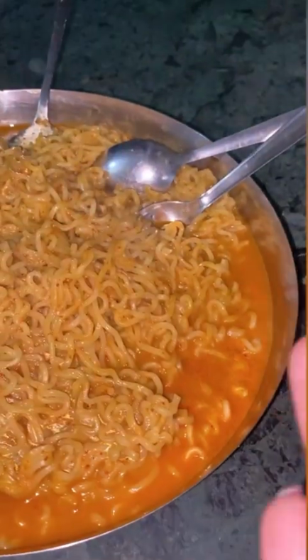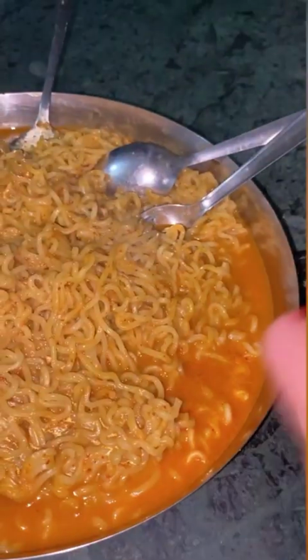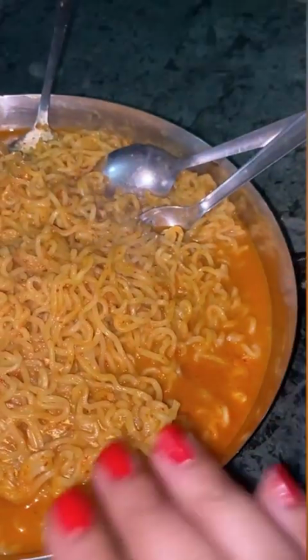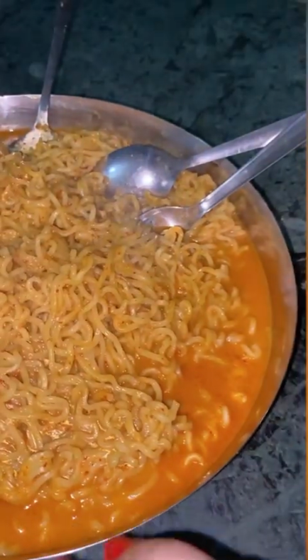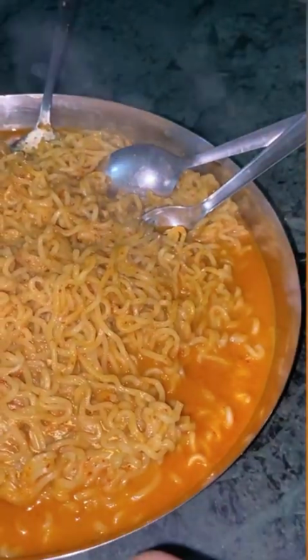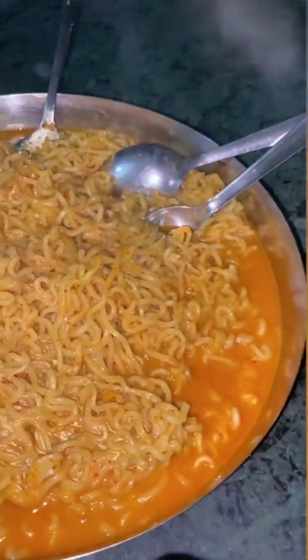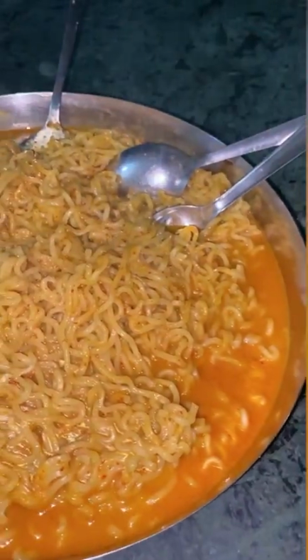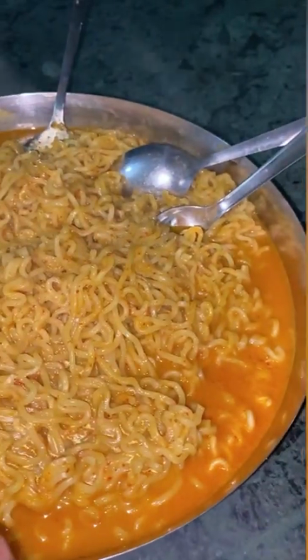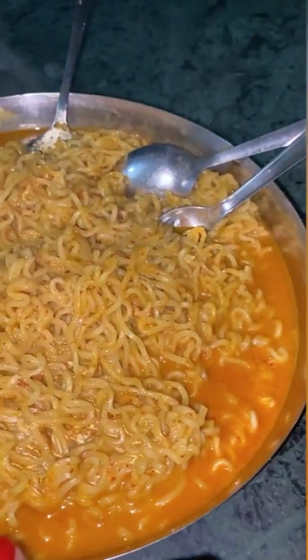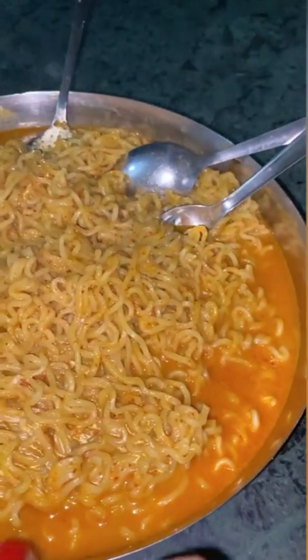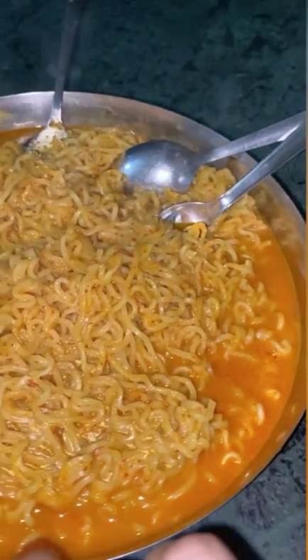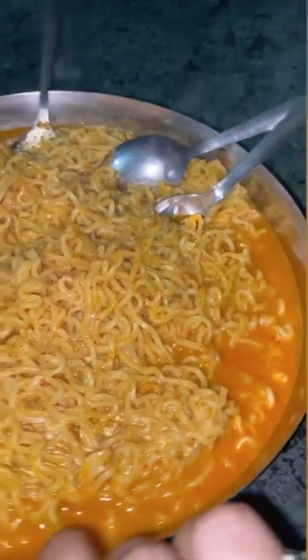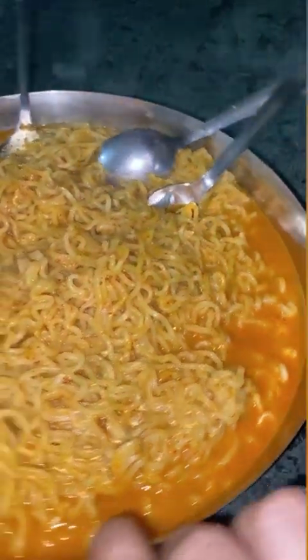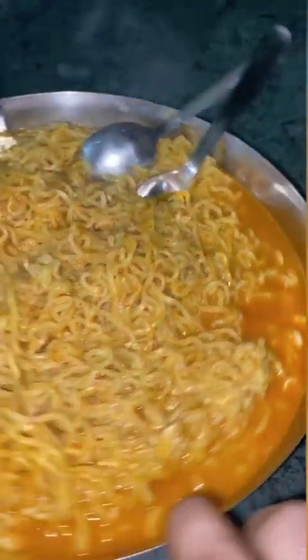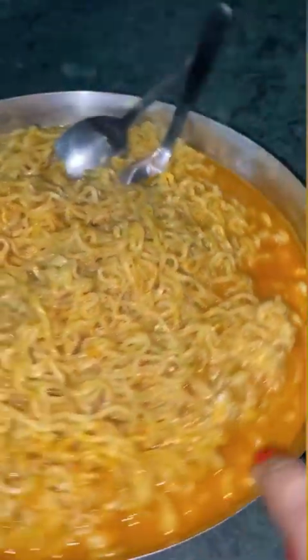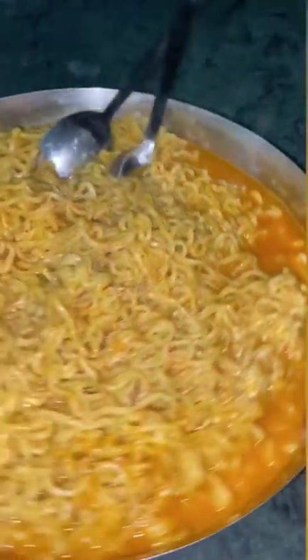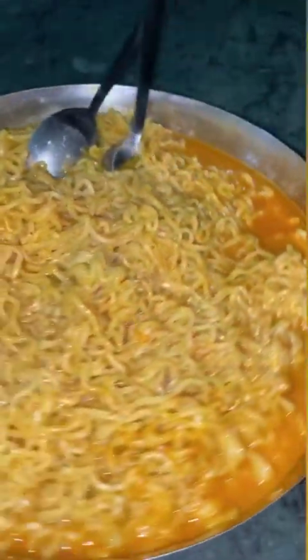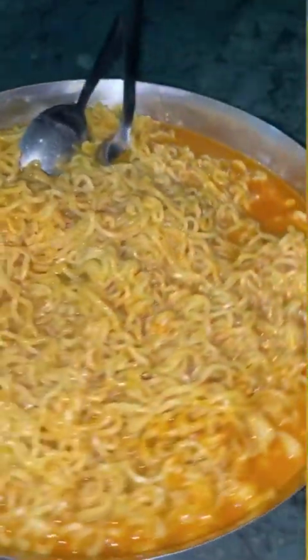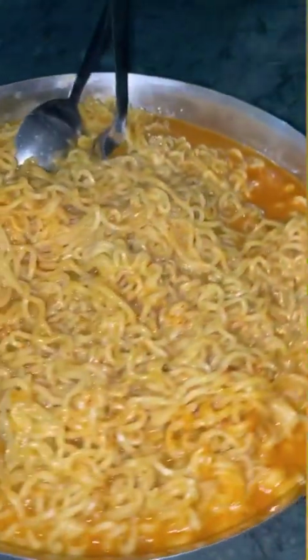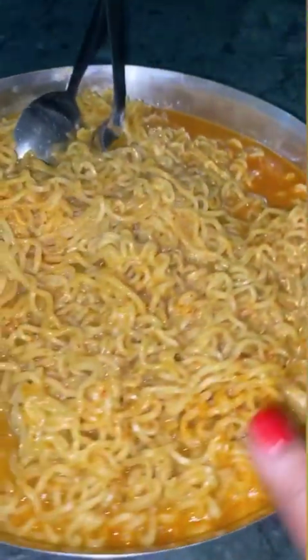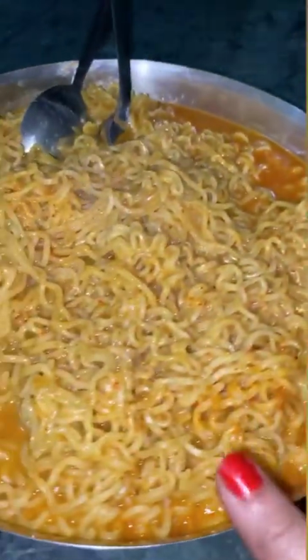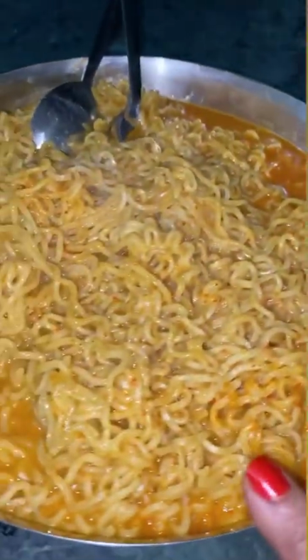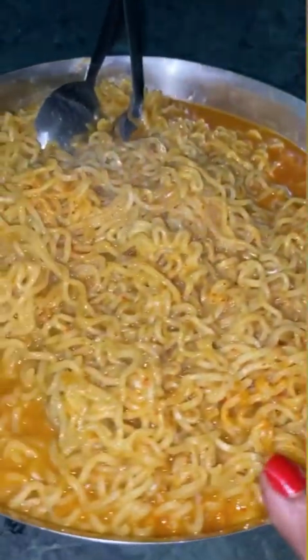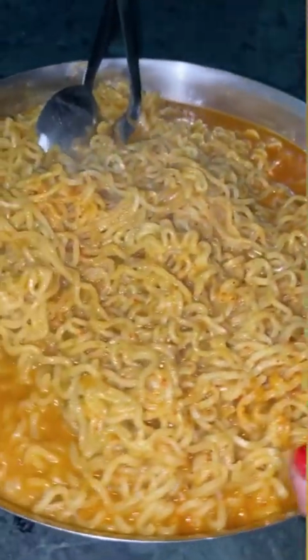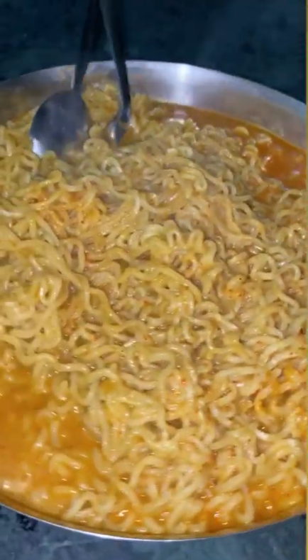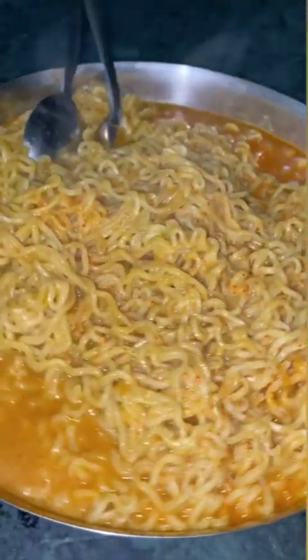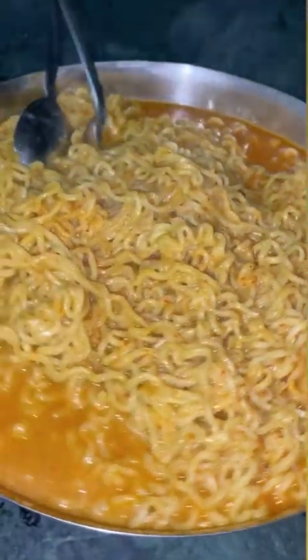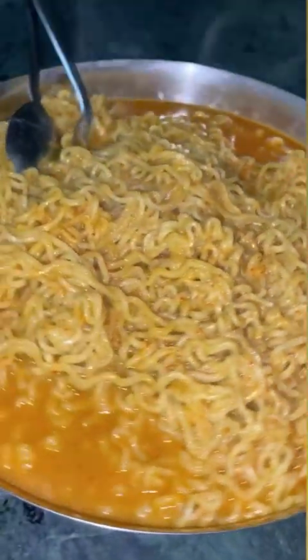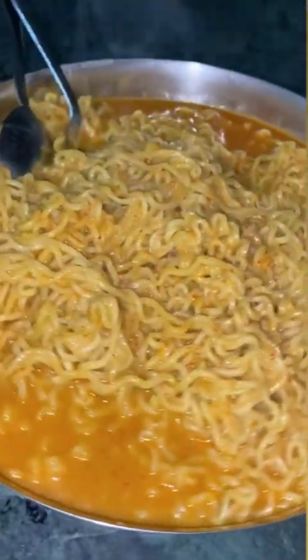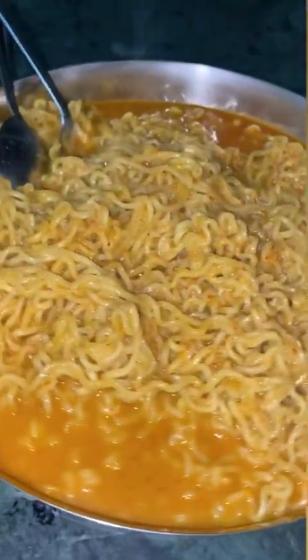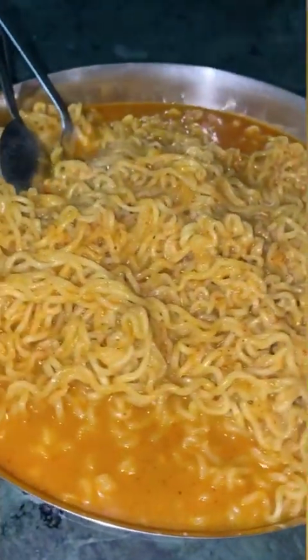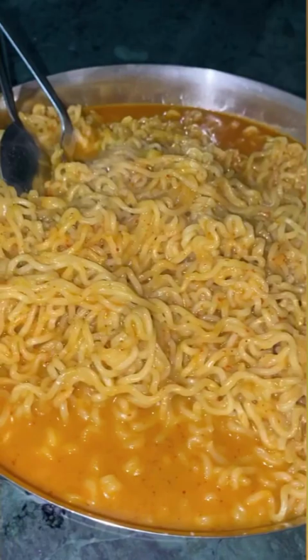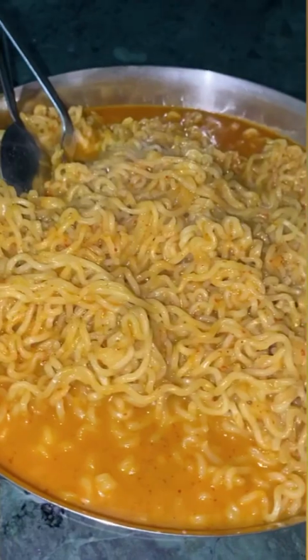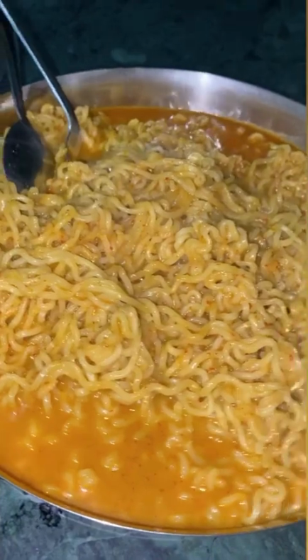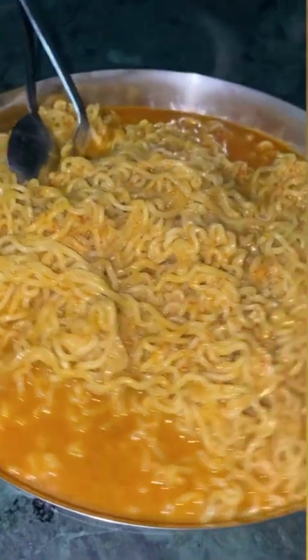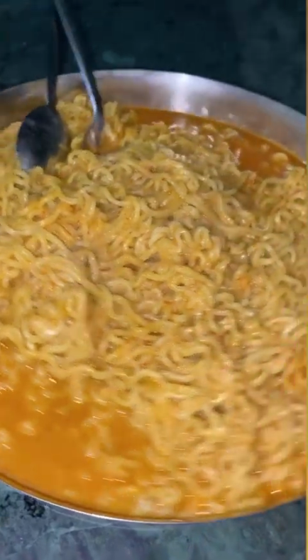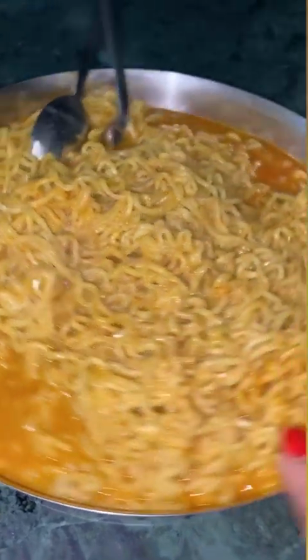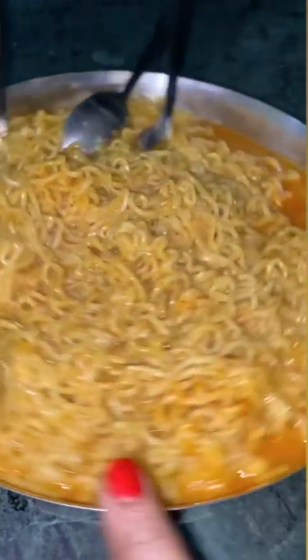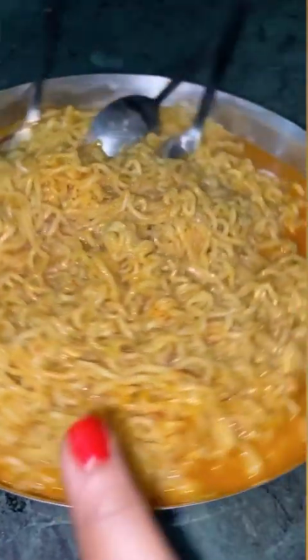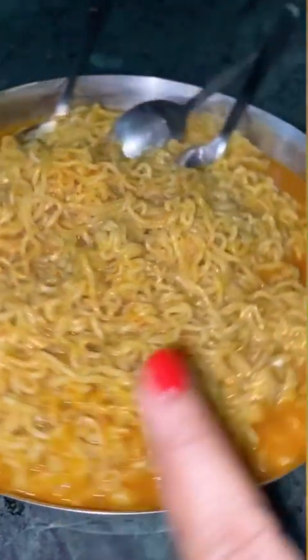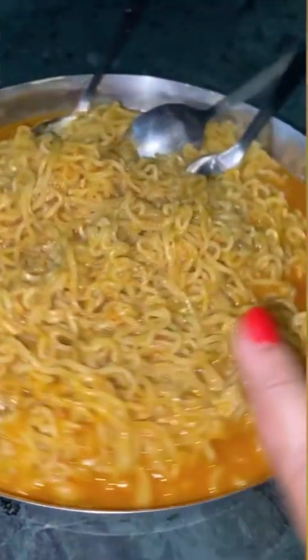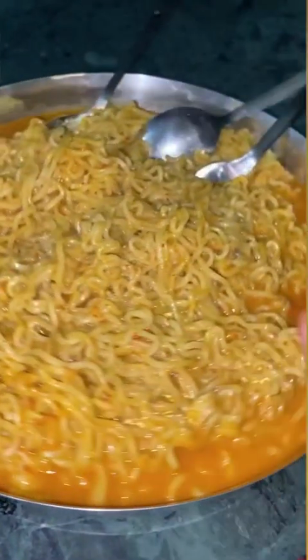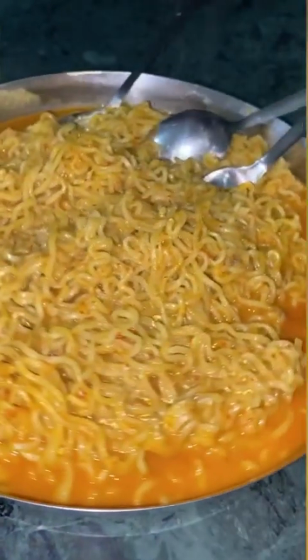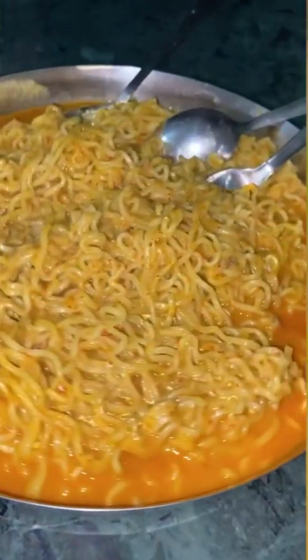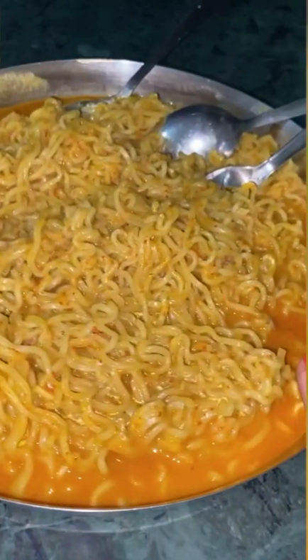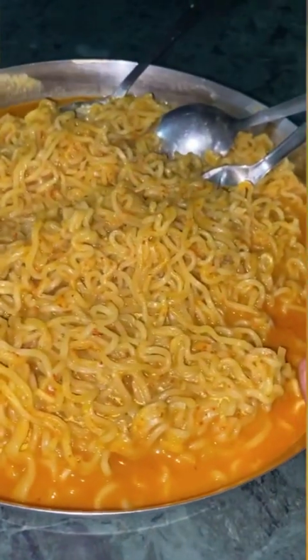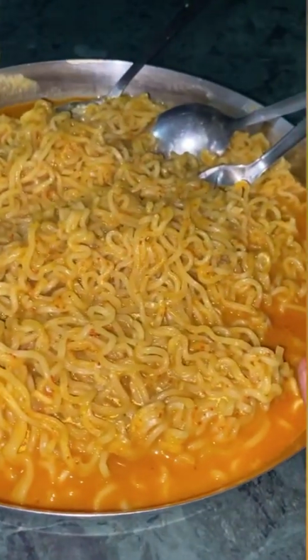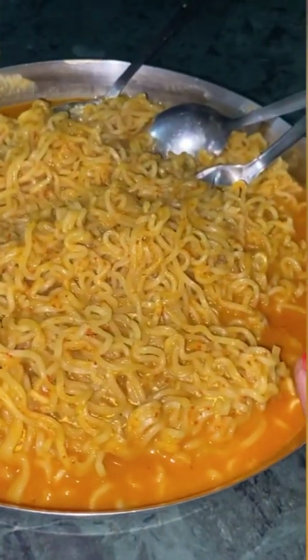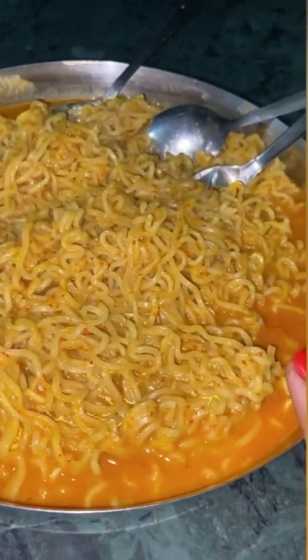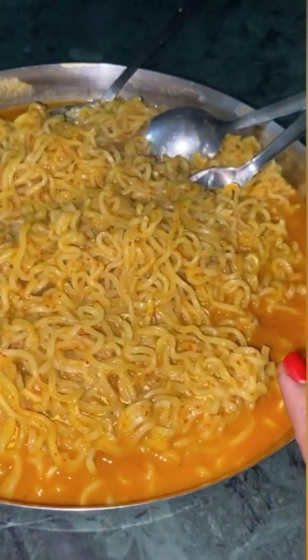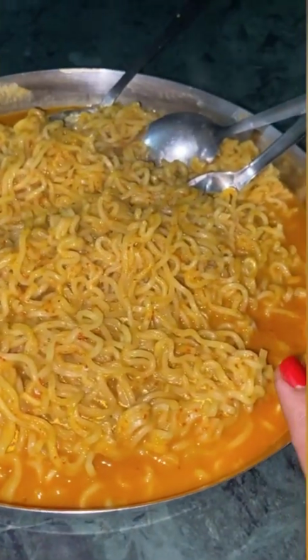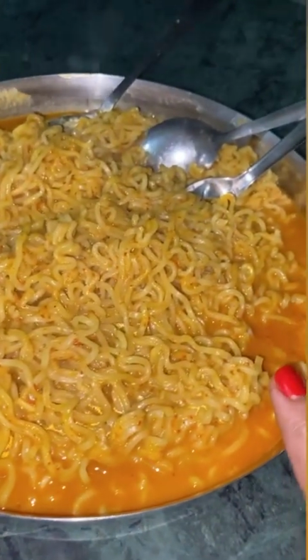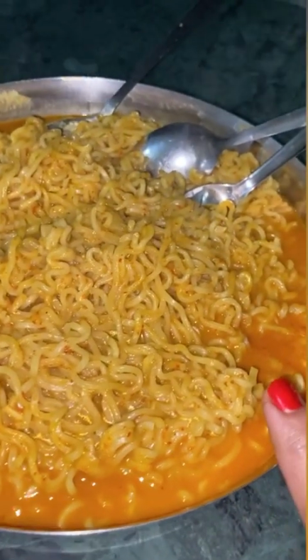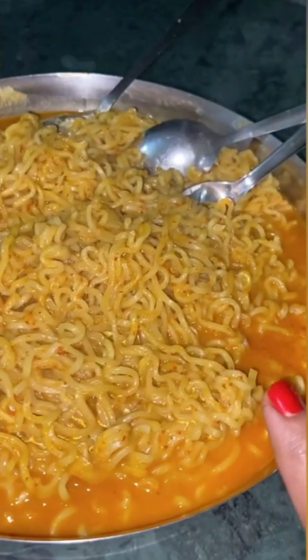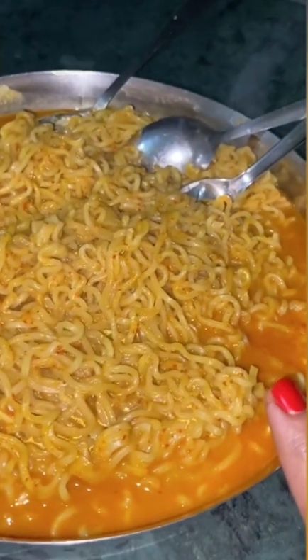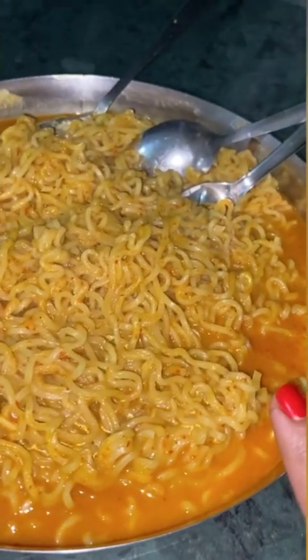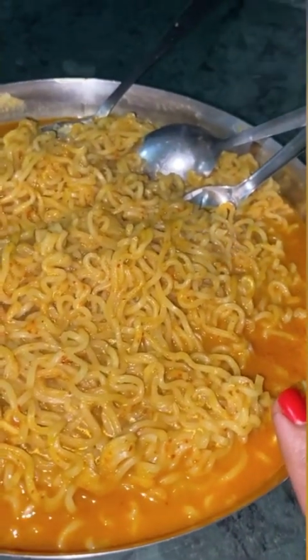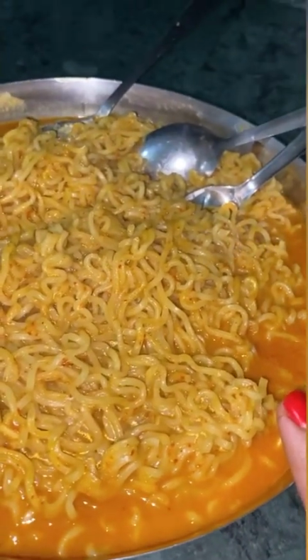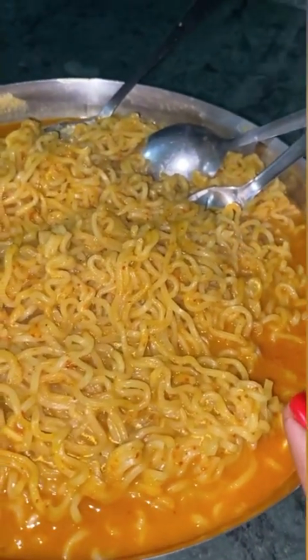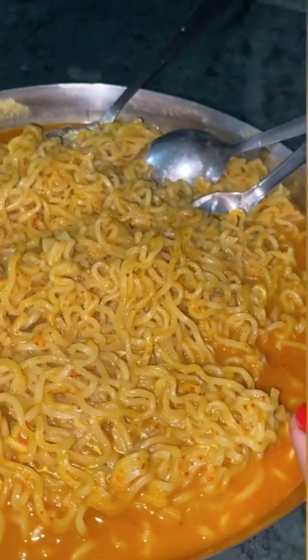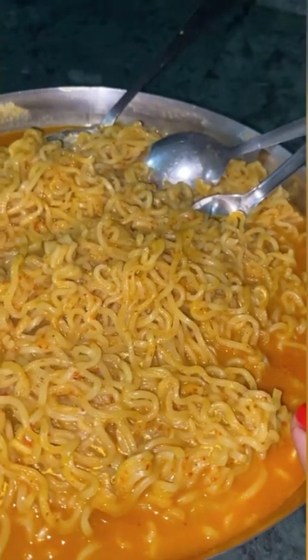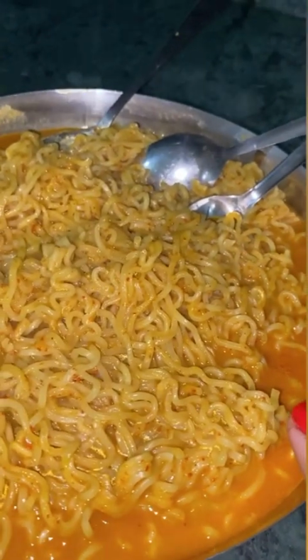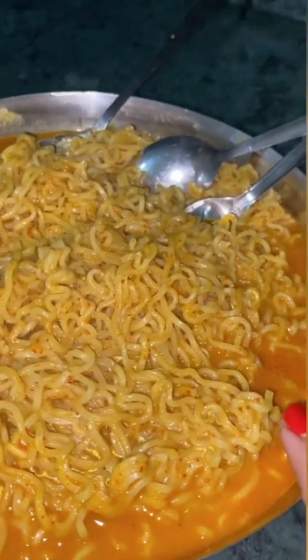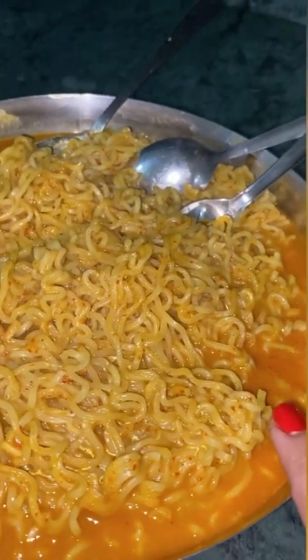My egg is ready. You can see how much egg is made here. It will be very tasty, I know.